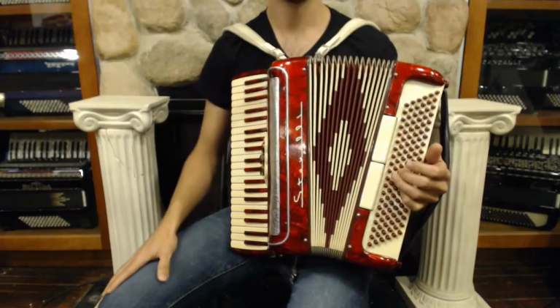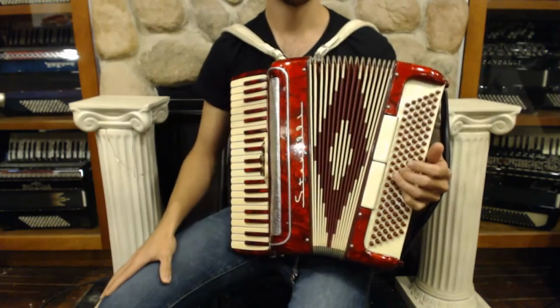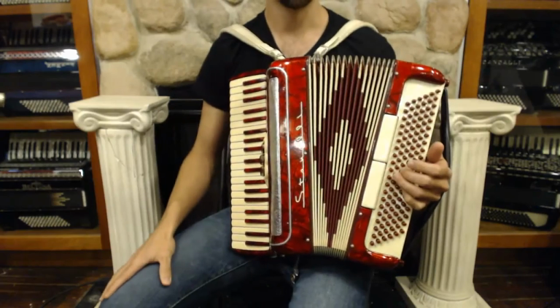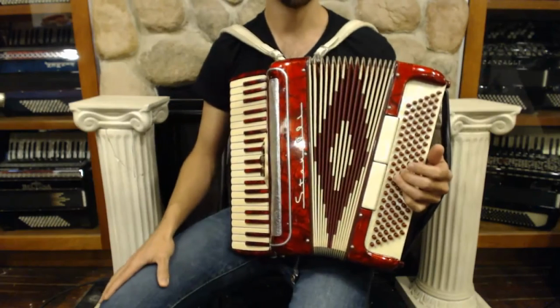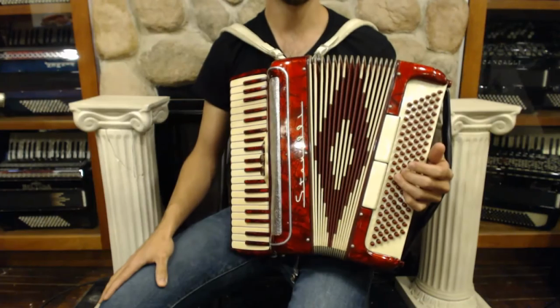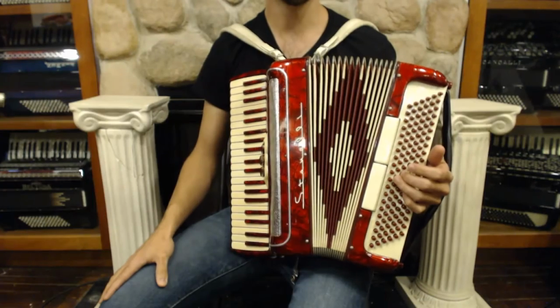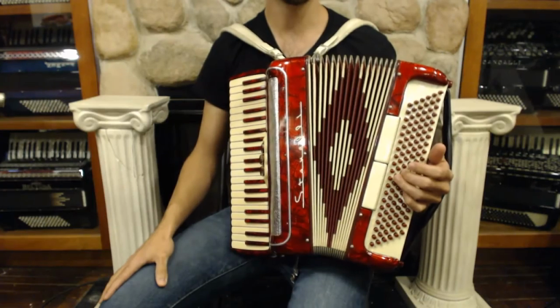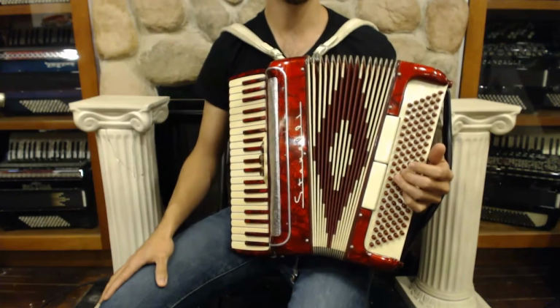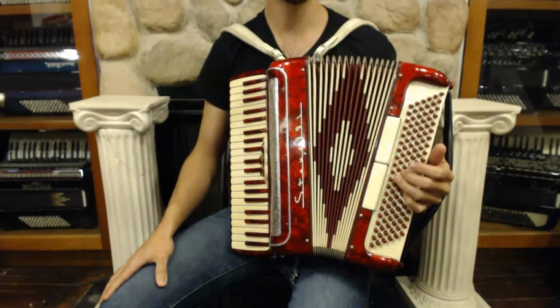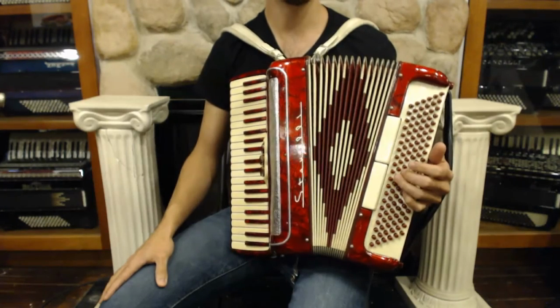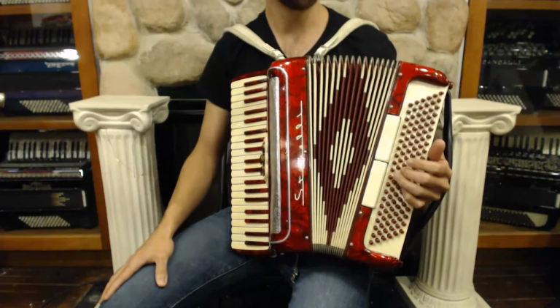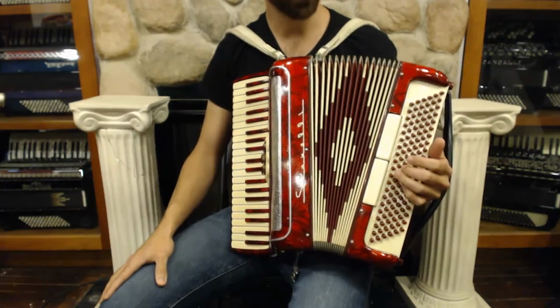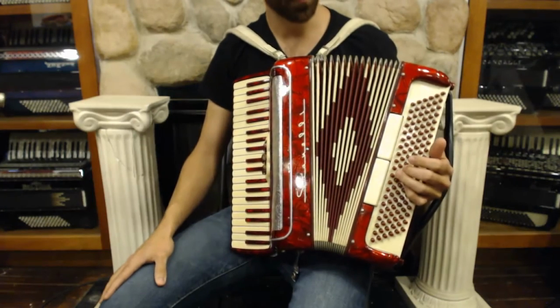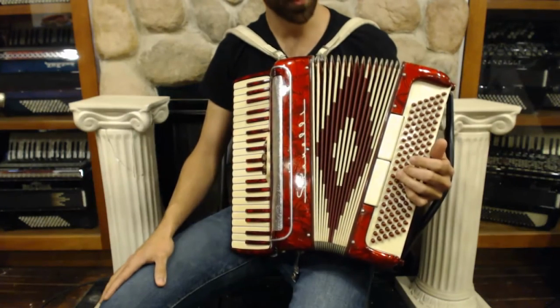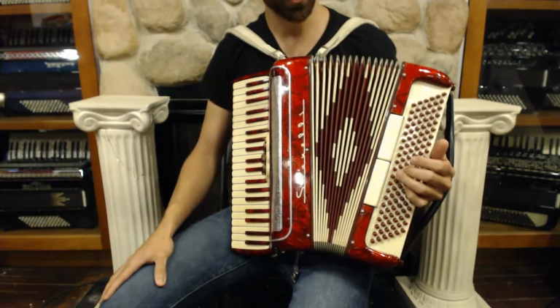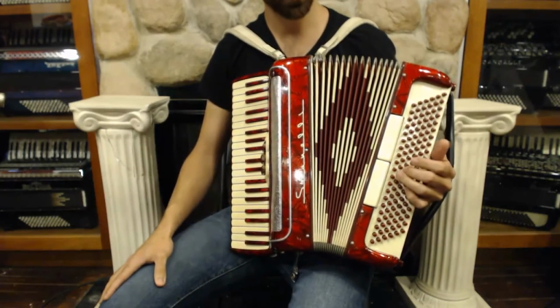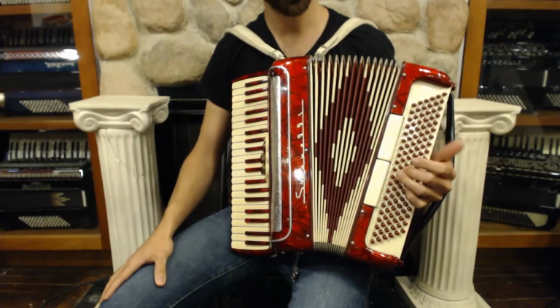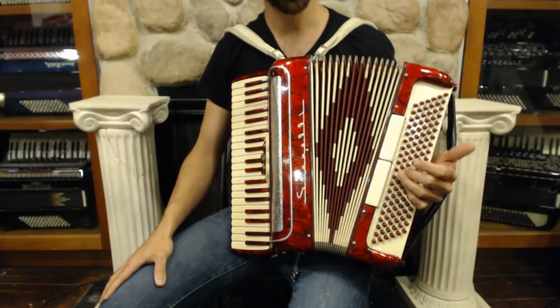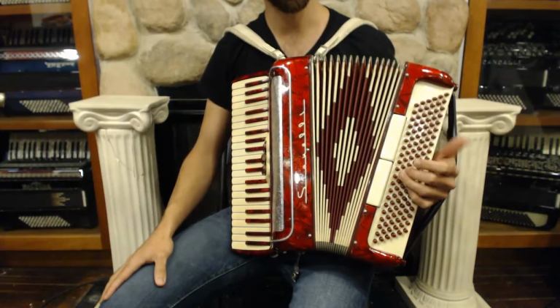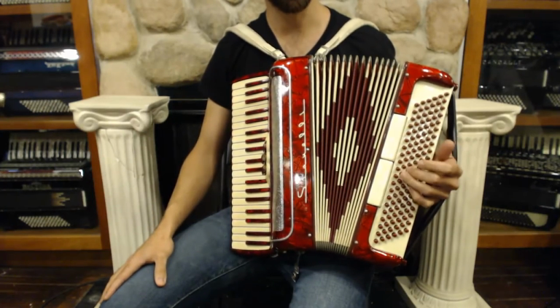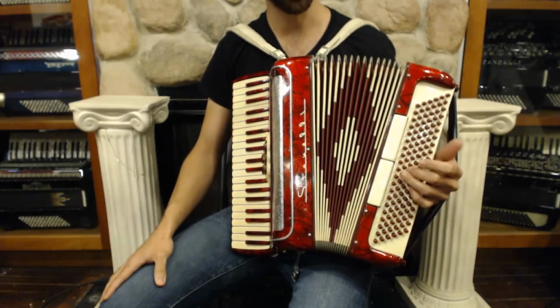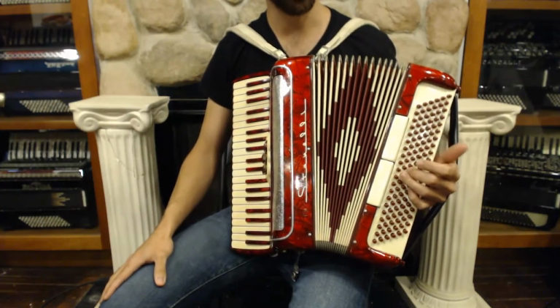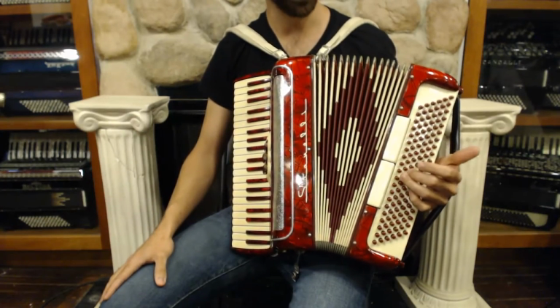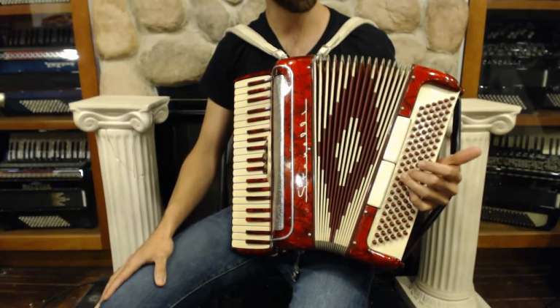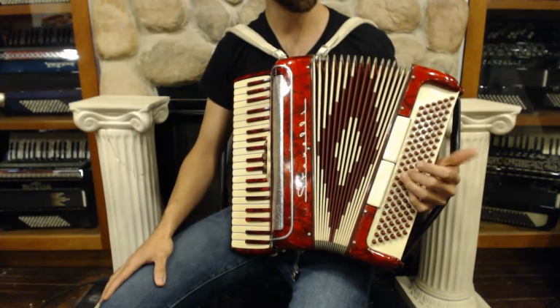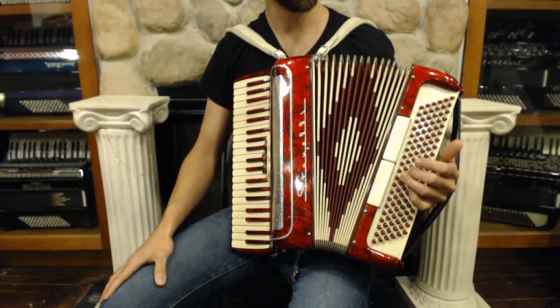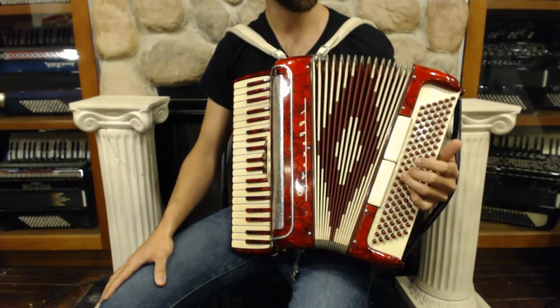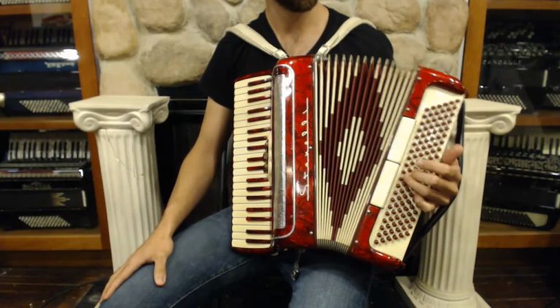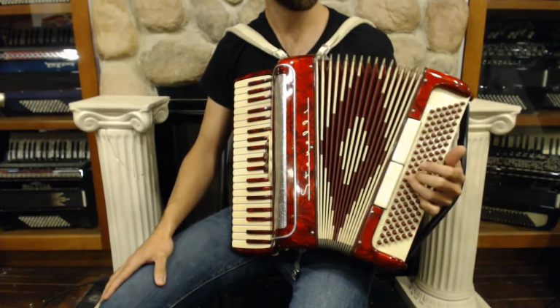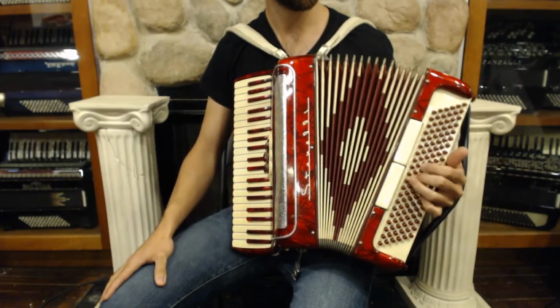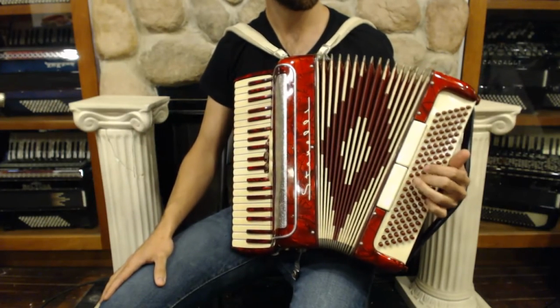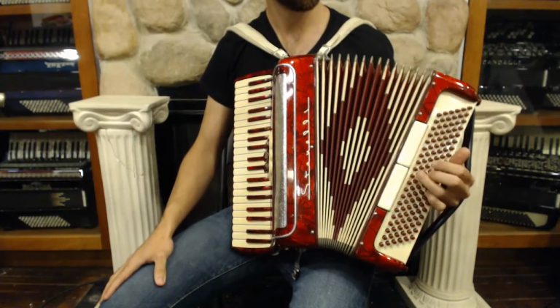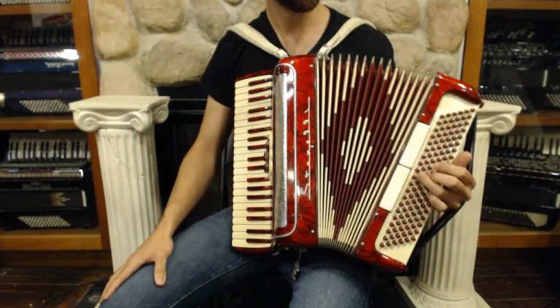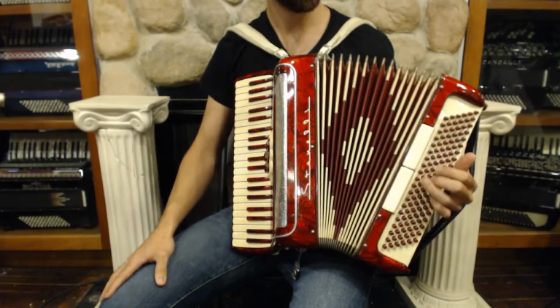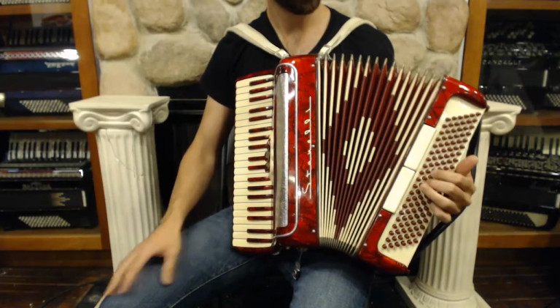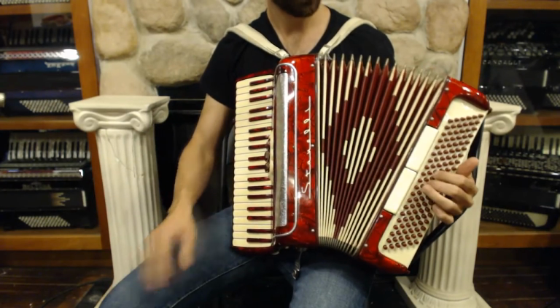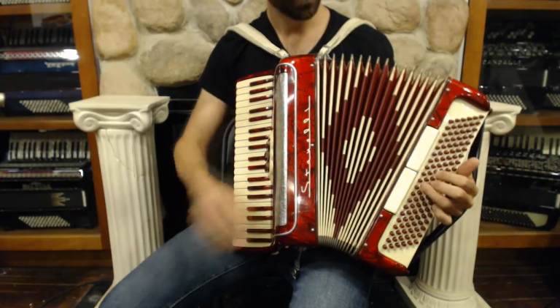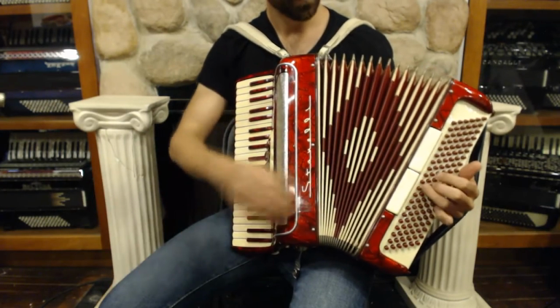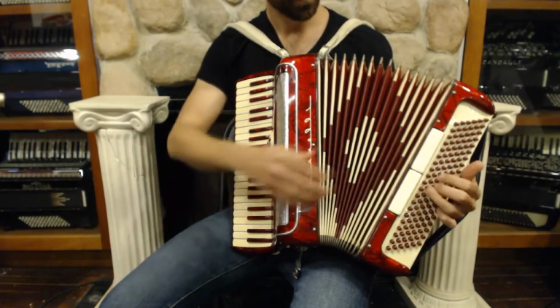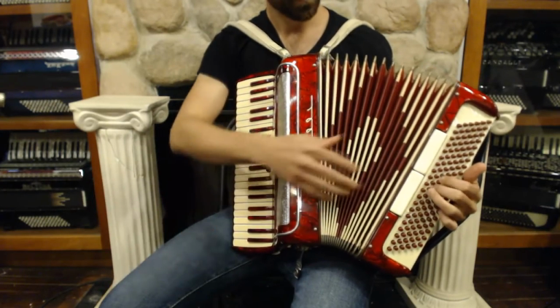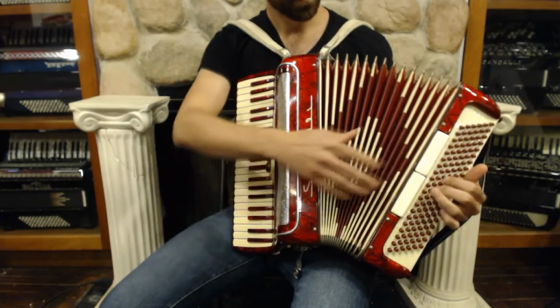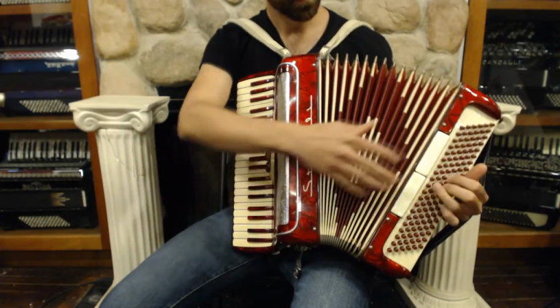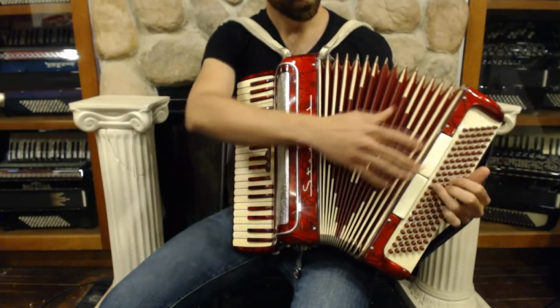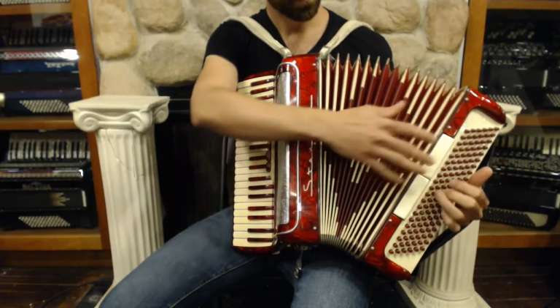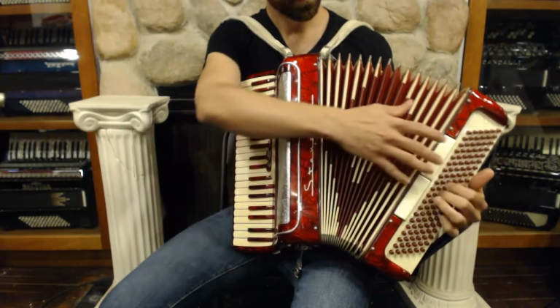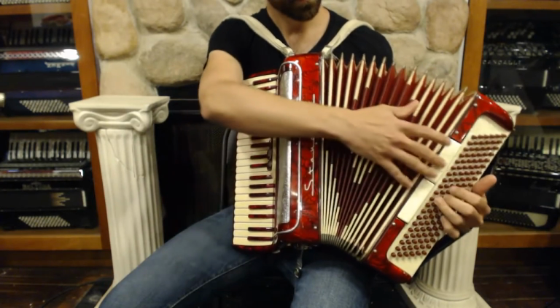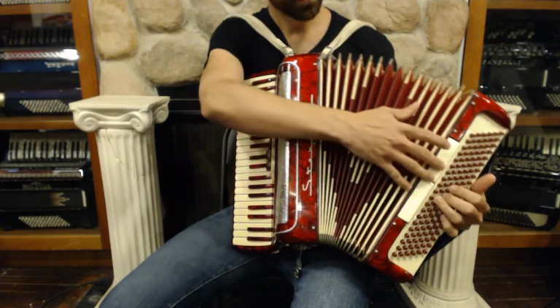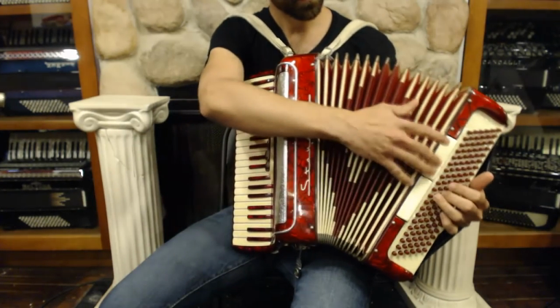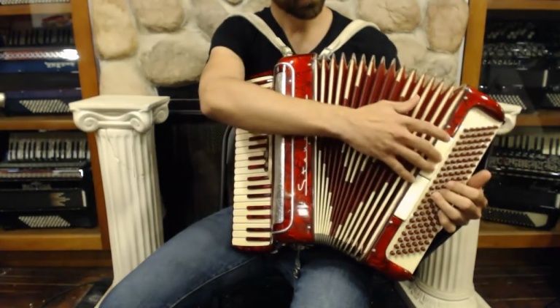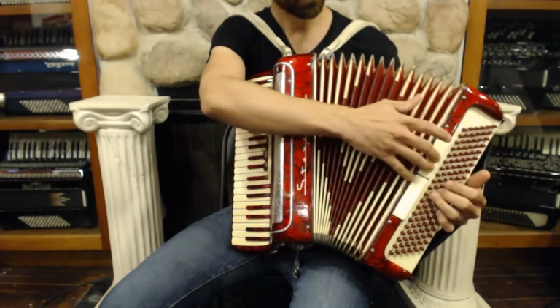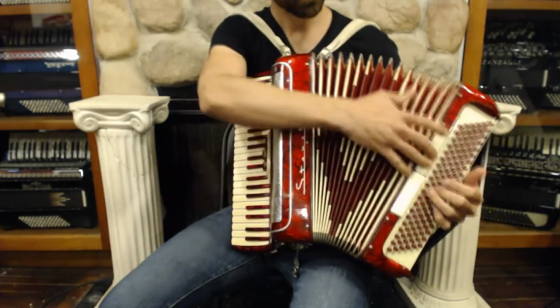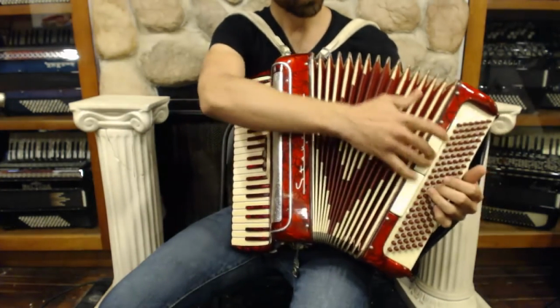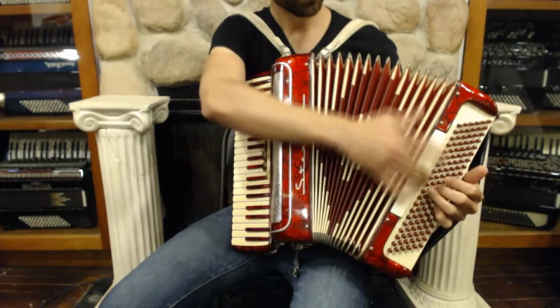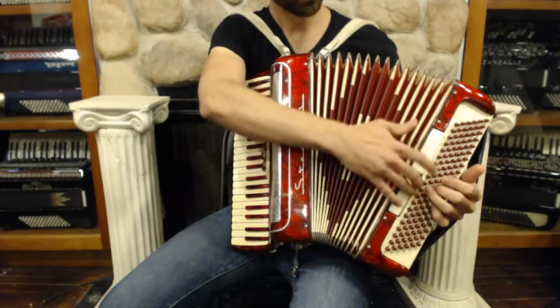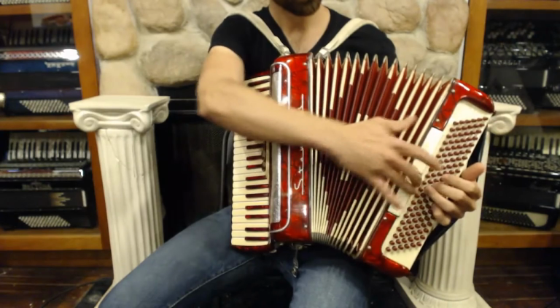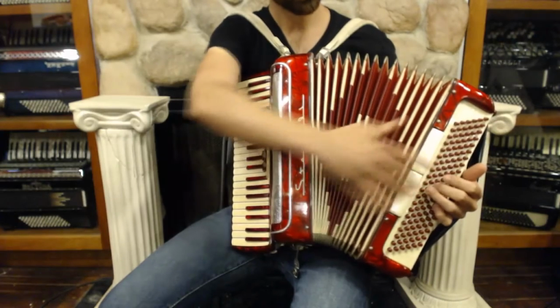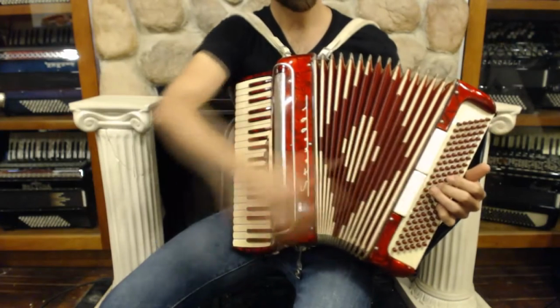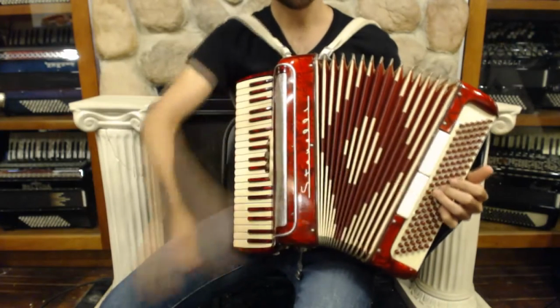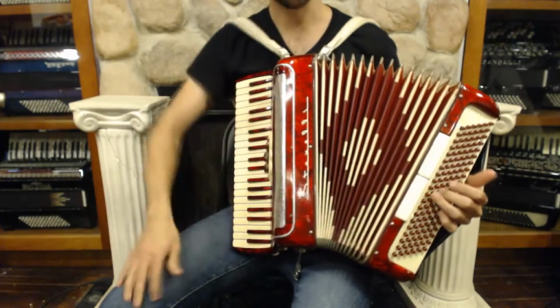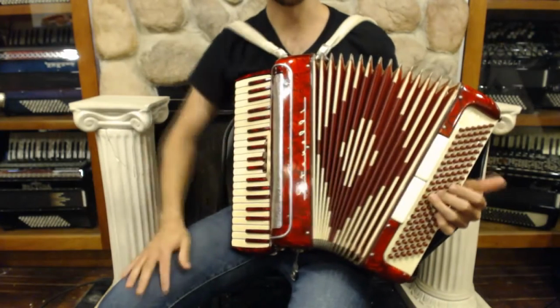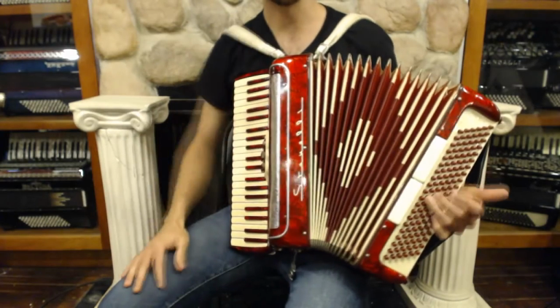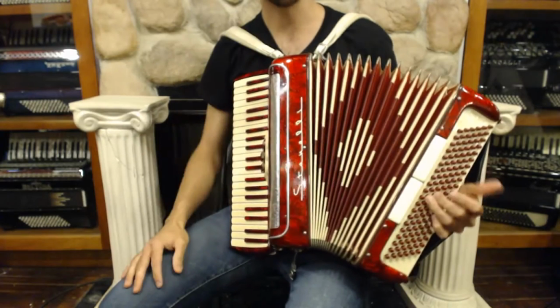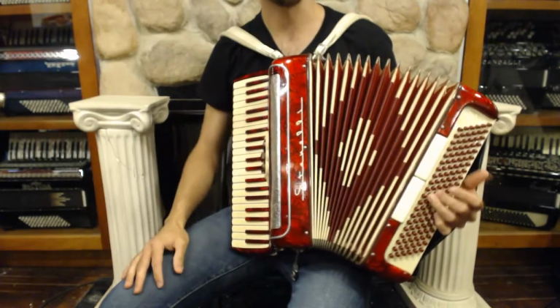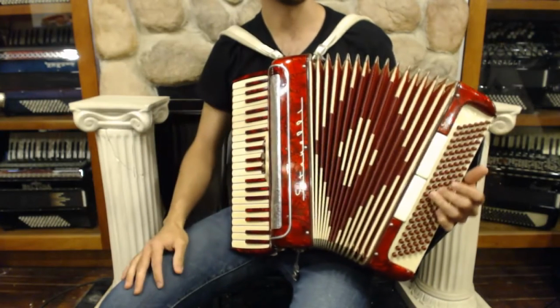On the bass side, you have two switches: your master and your tenor.